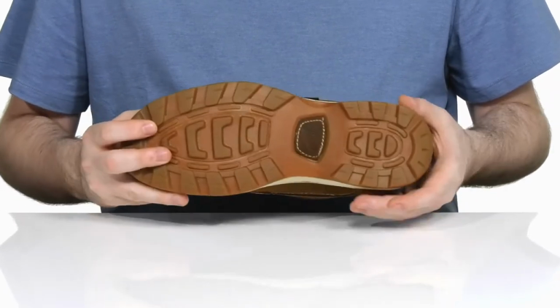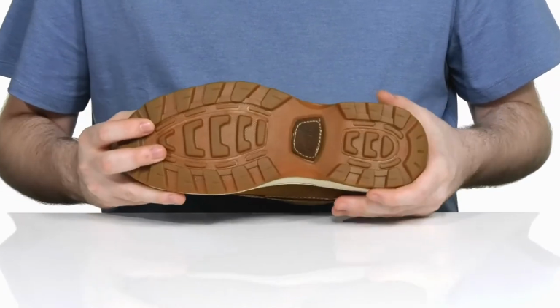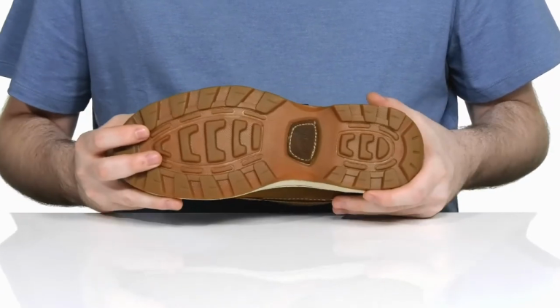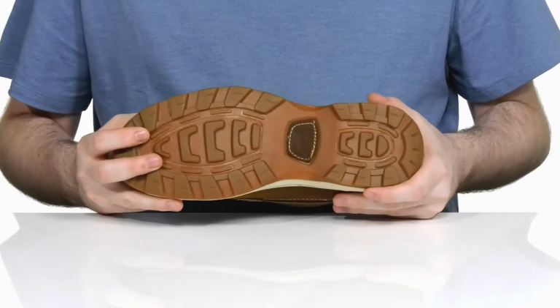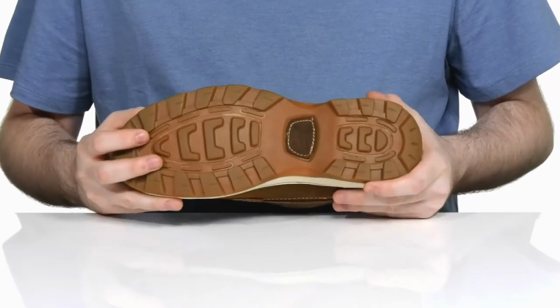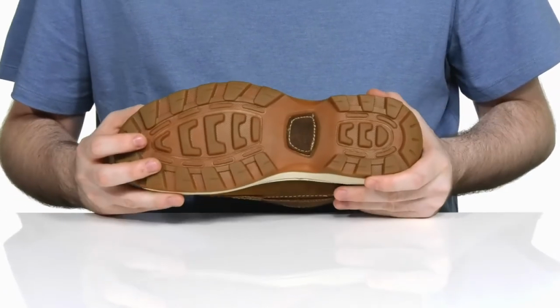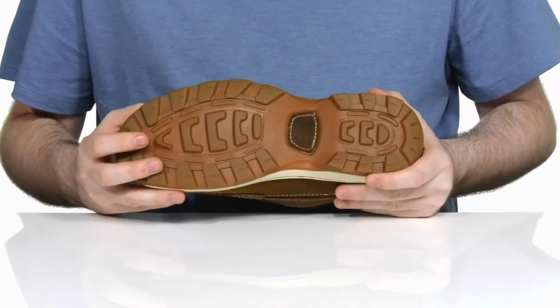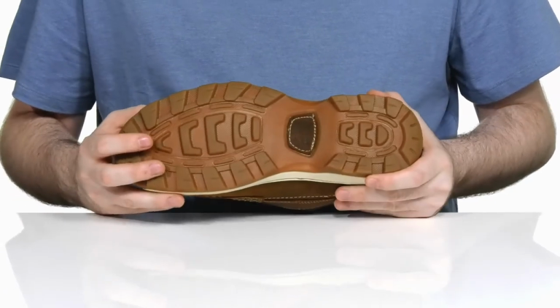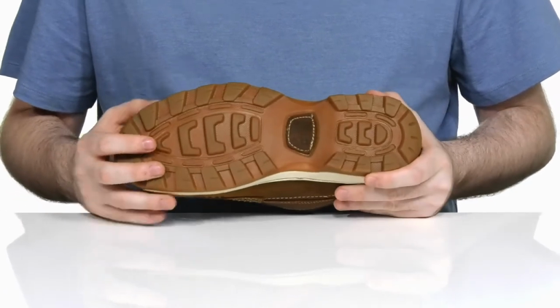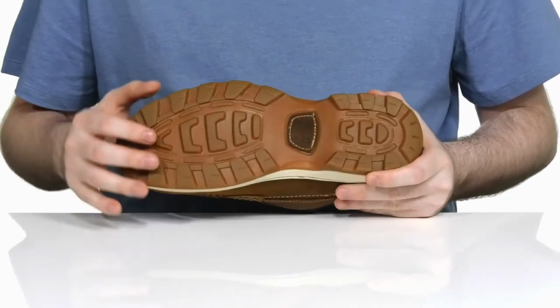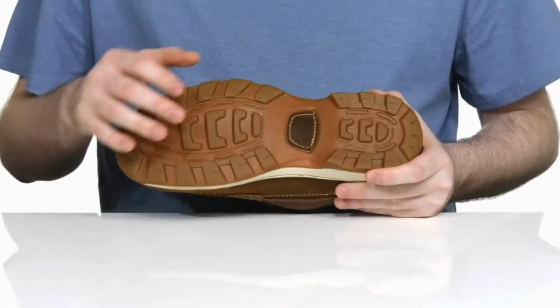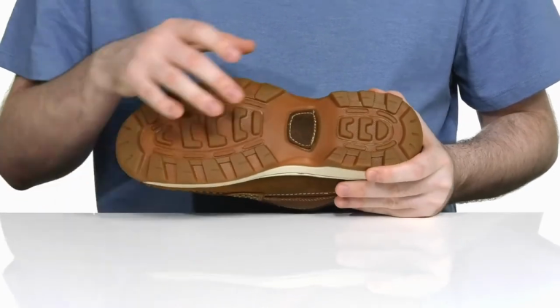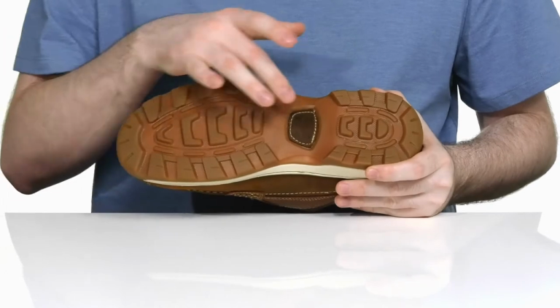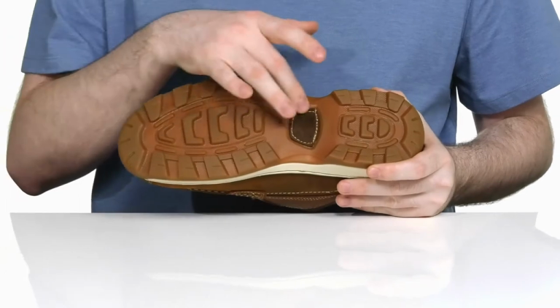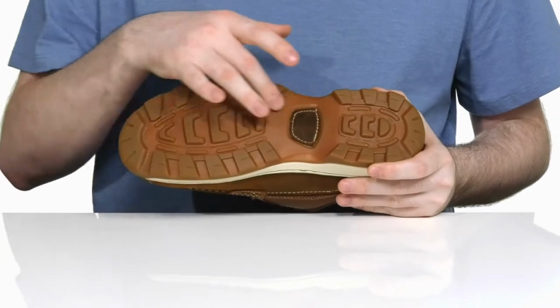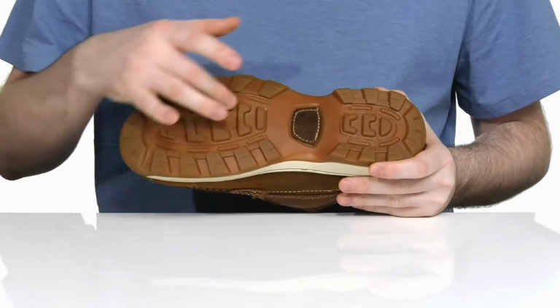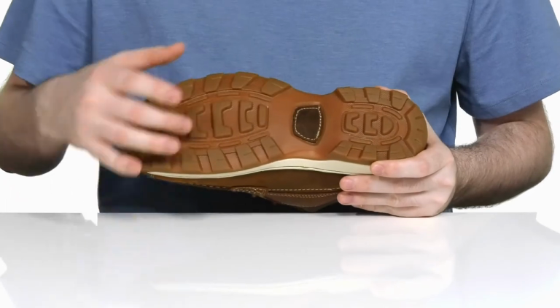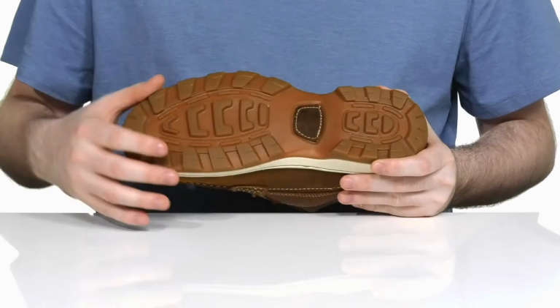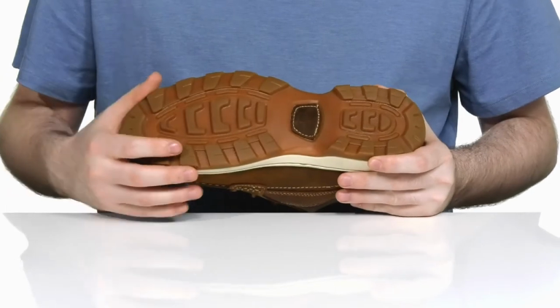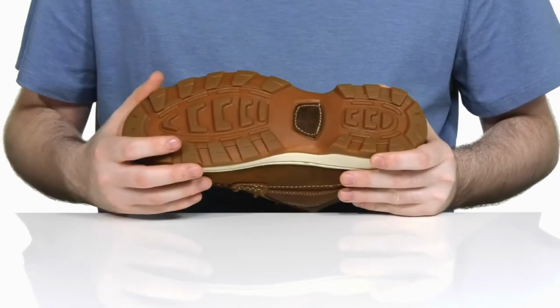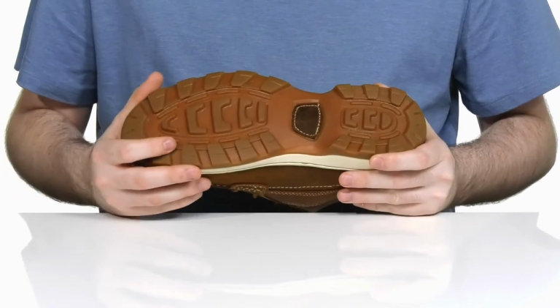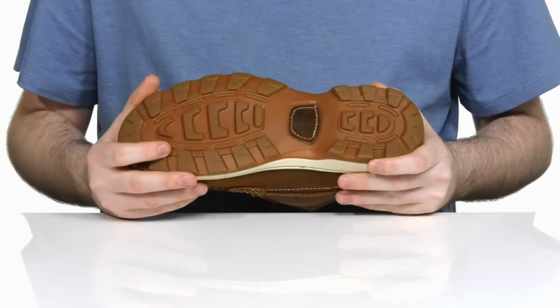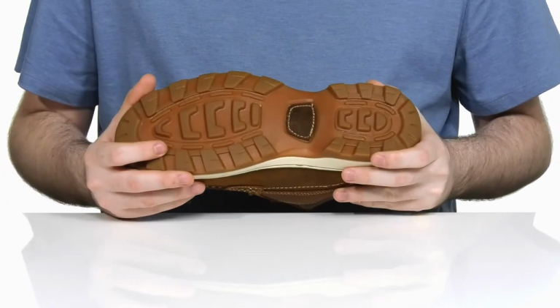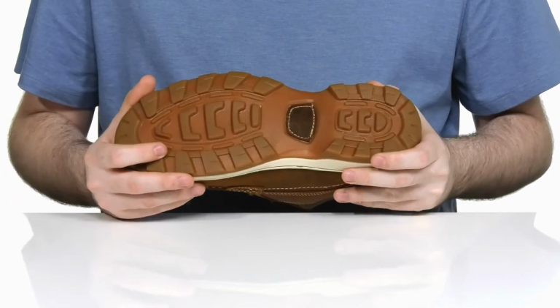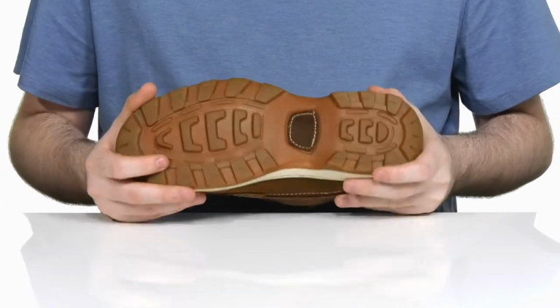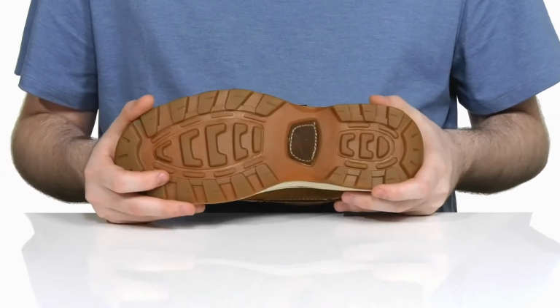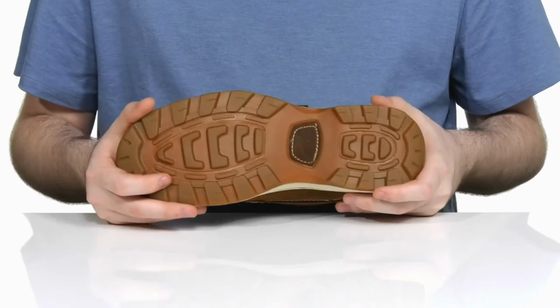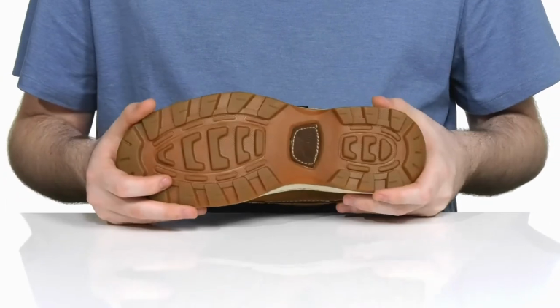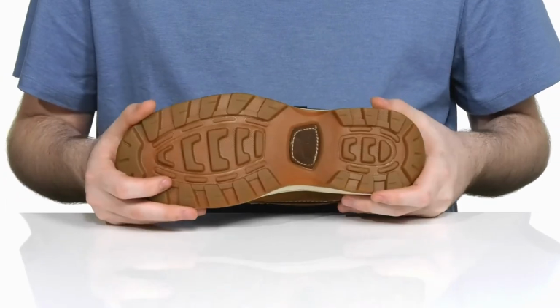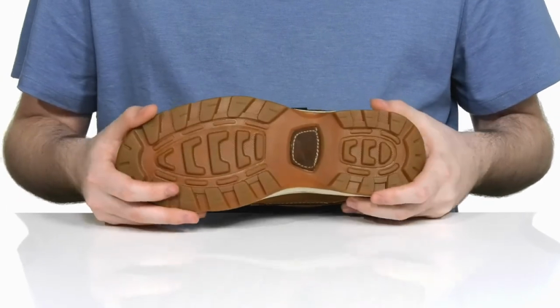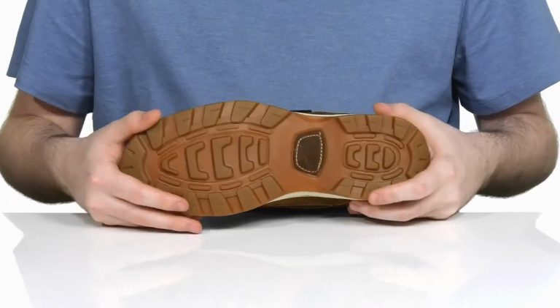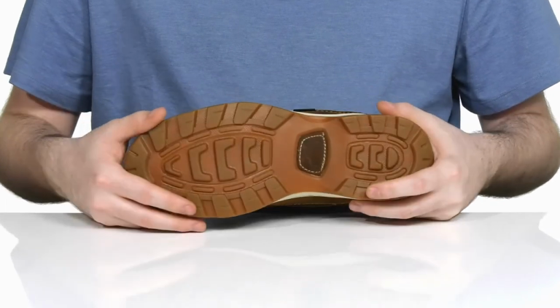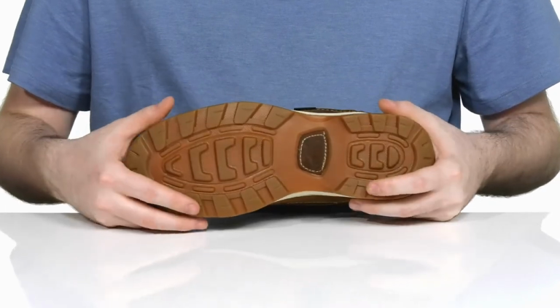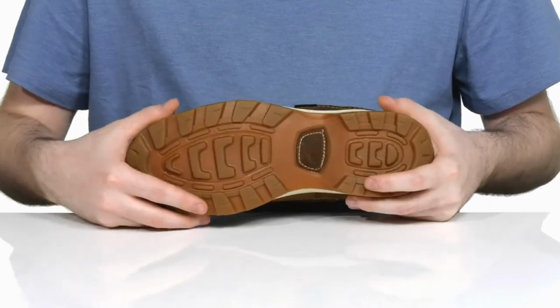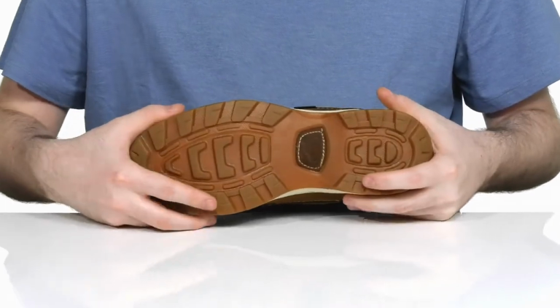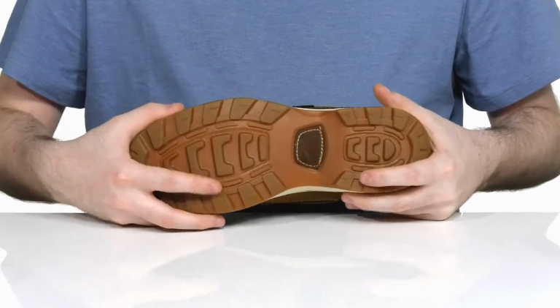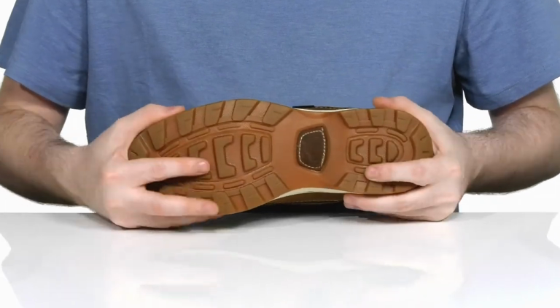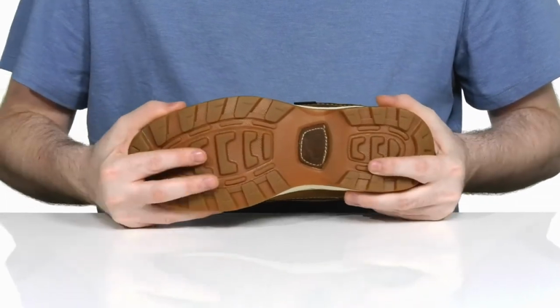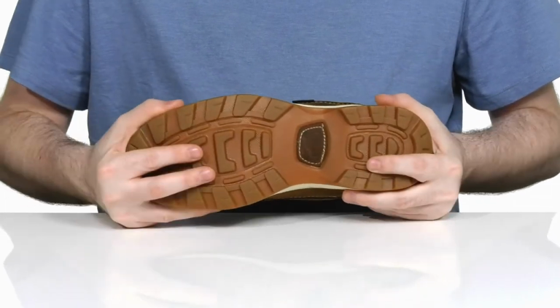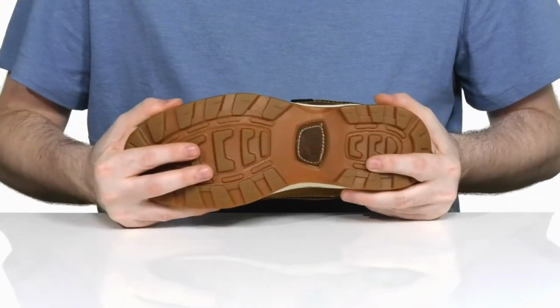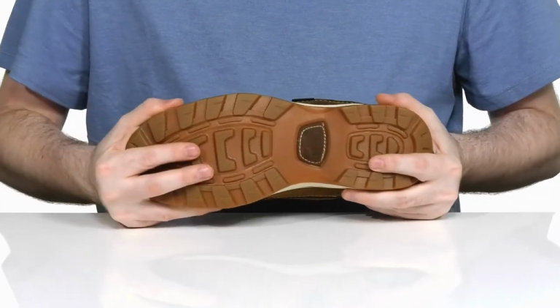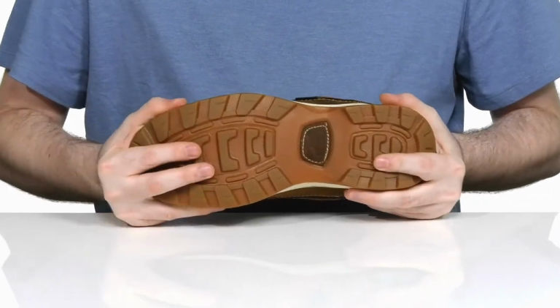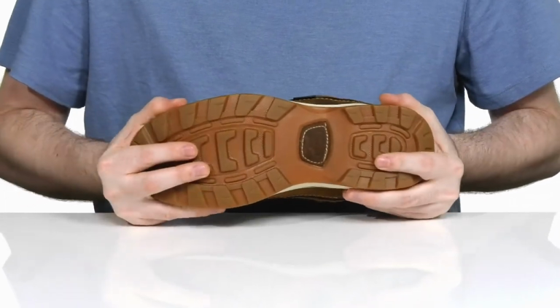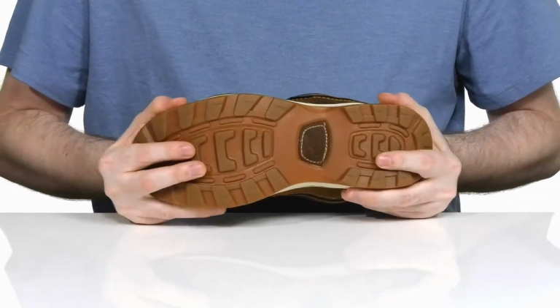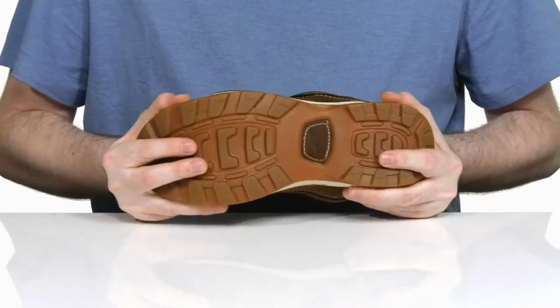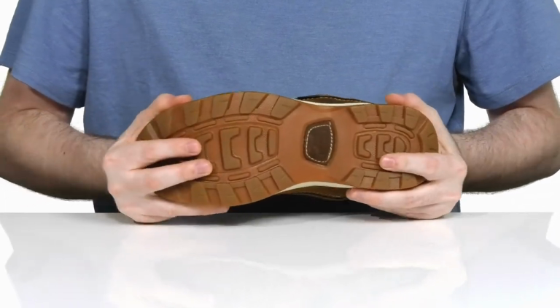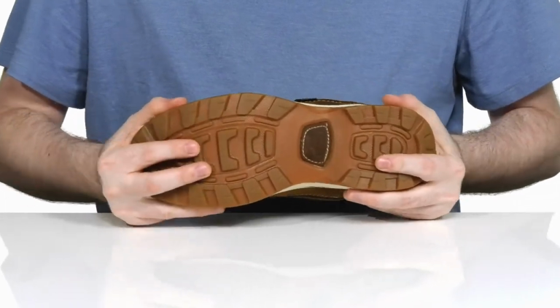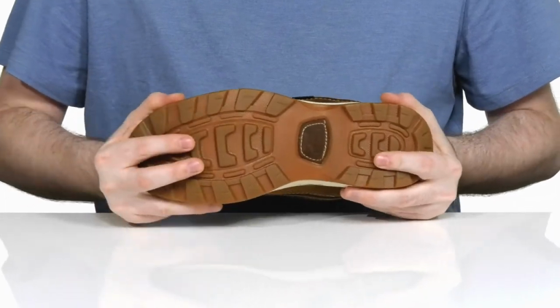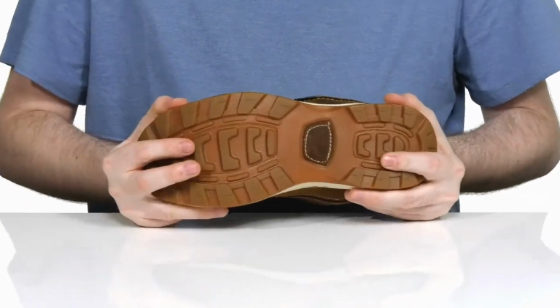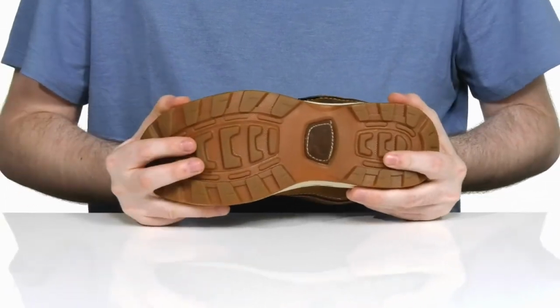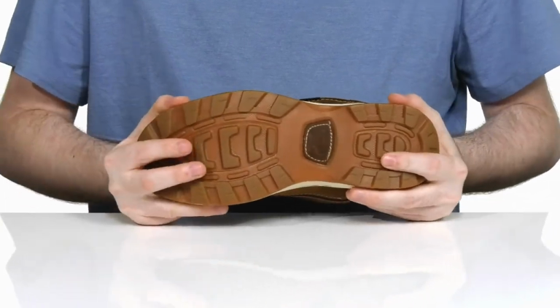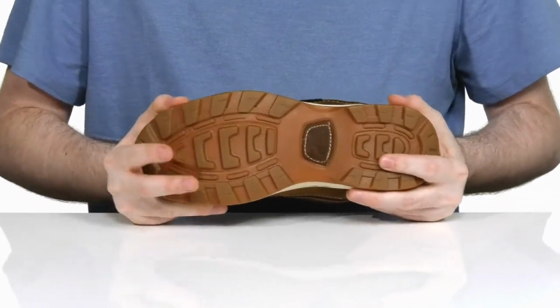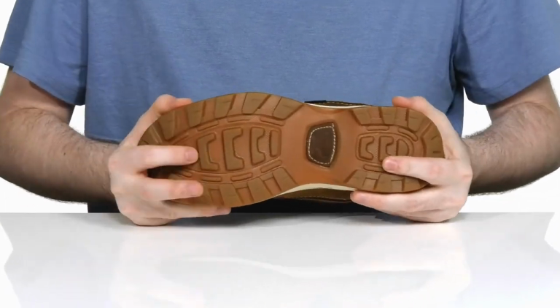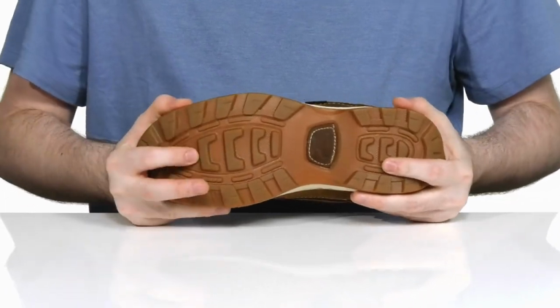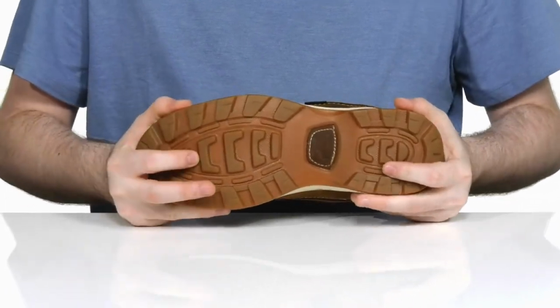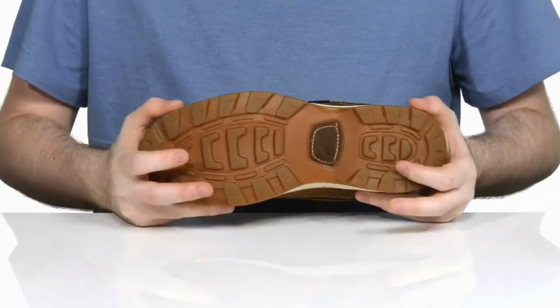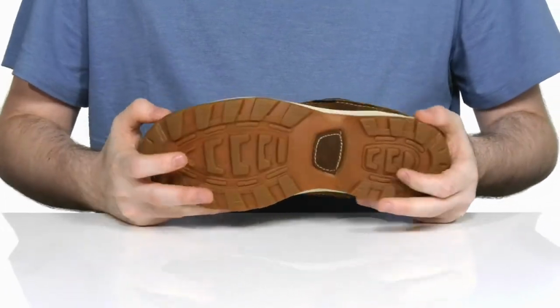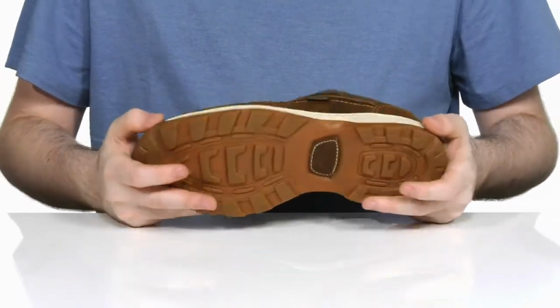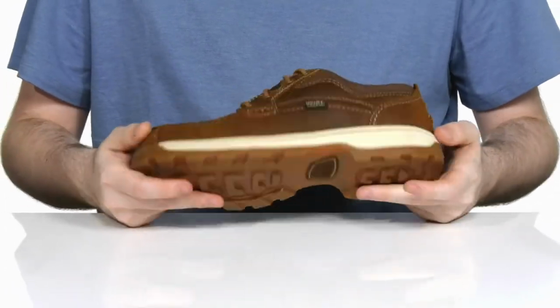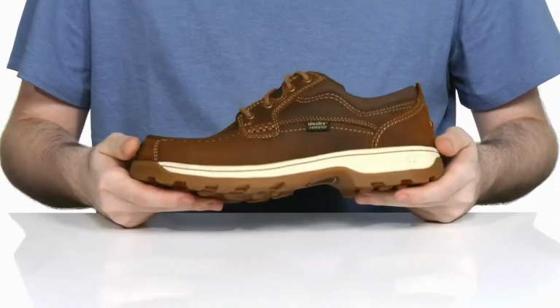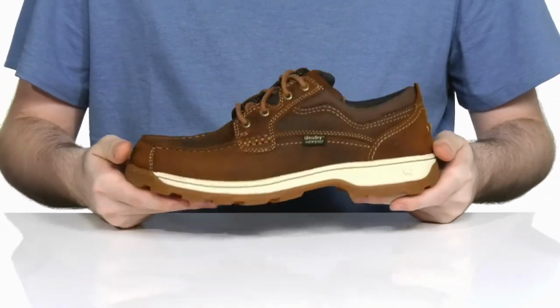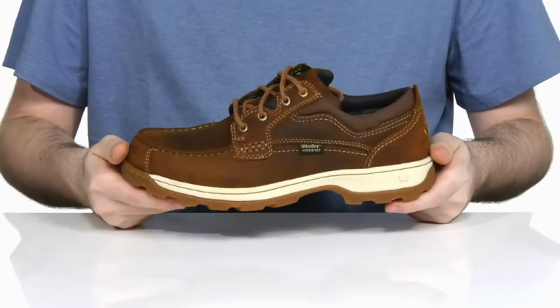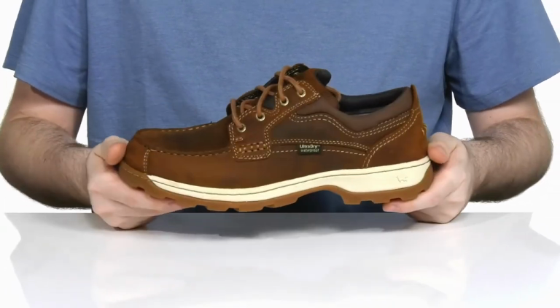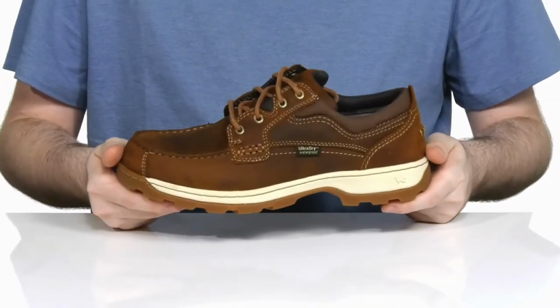Underneath it has a grippy rubber outsole that's very reliable and durable, with a little bit of flex in the forefoot.